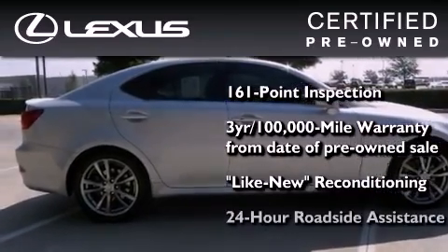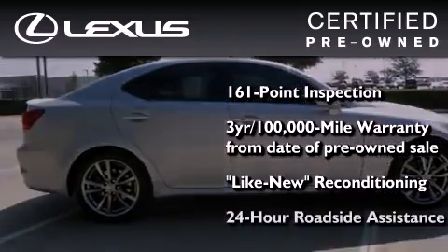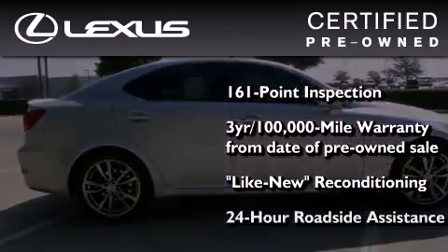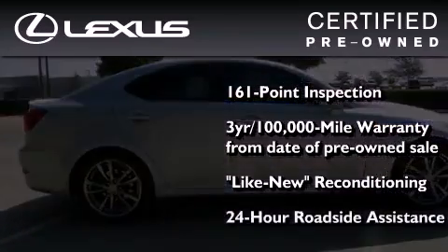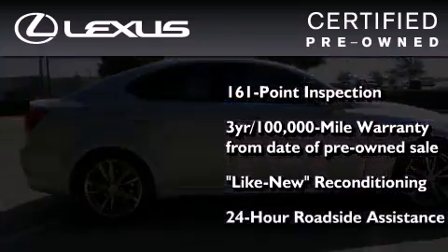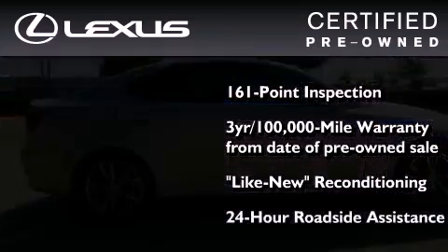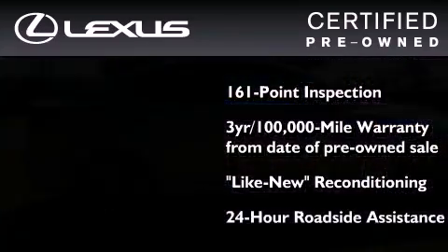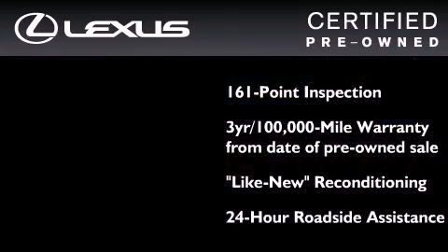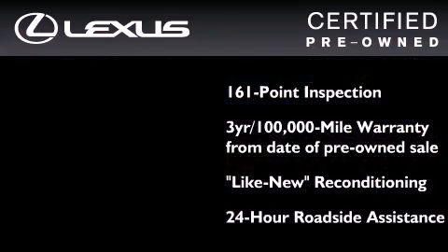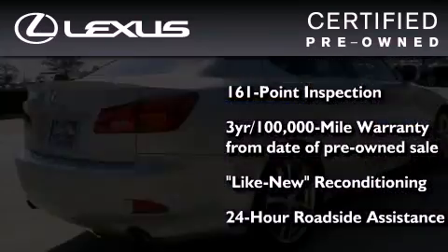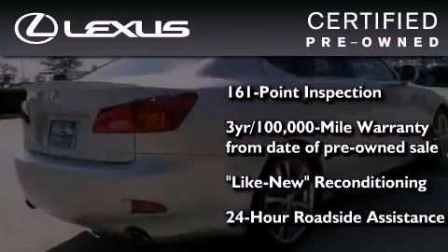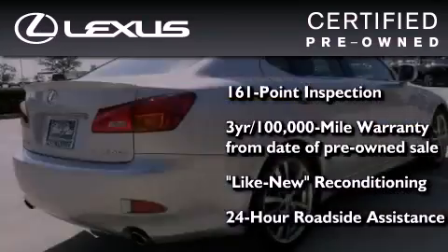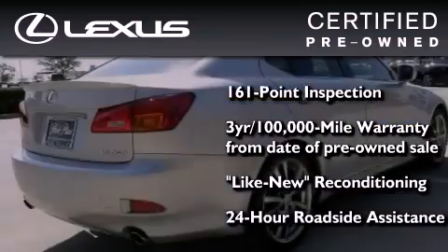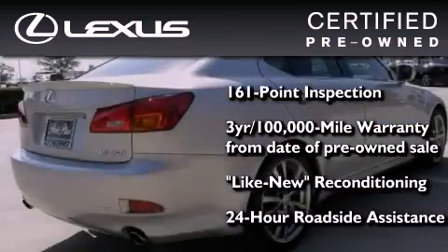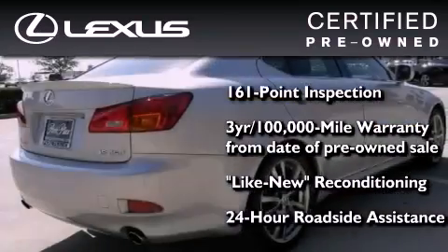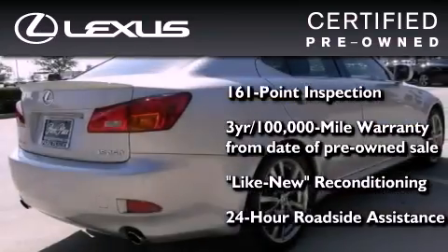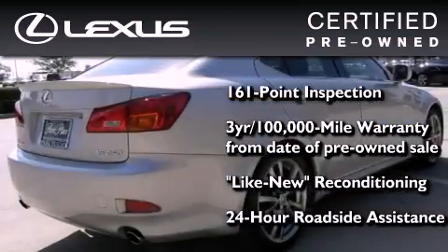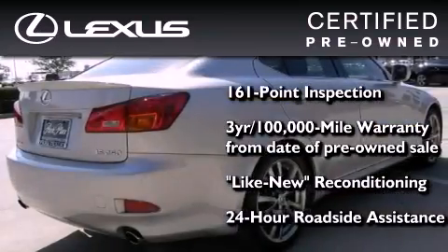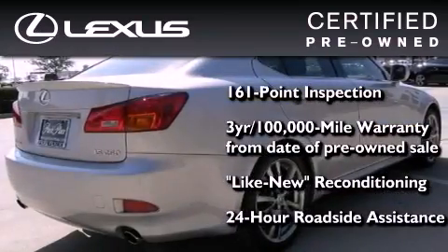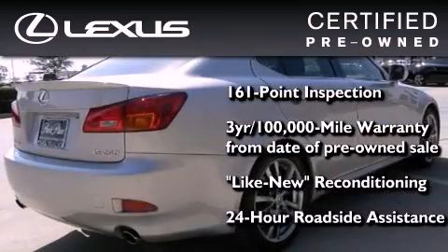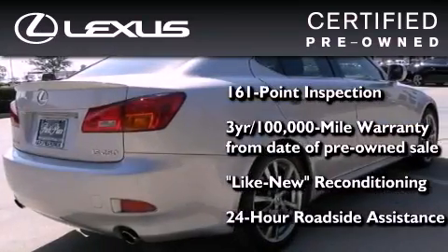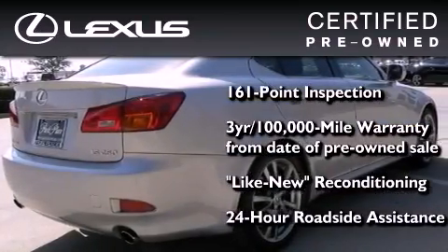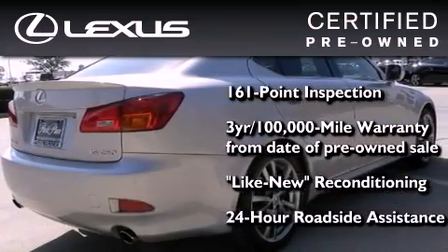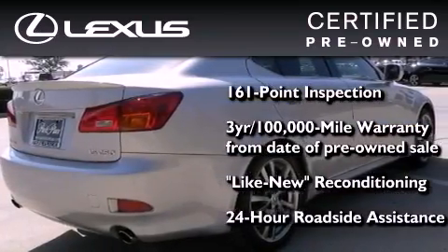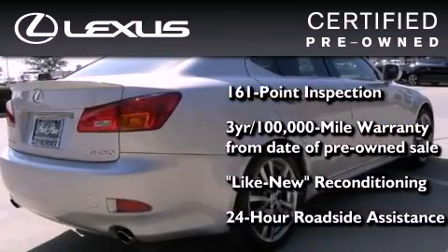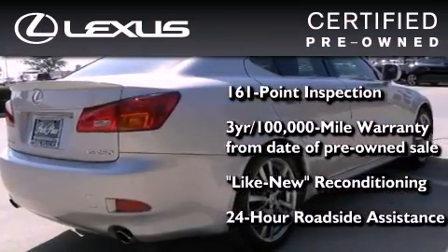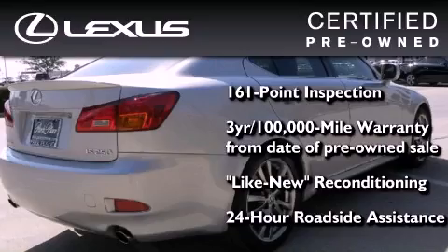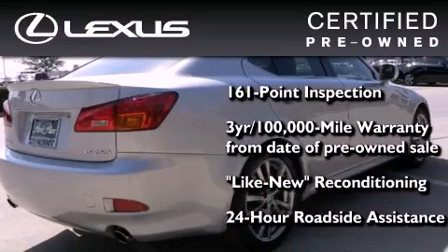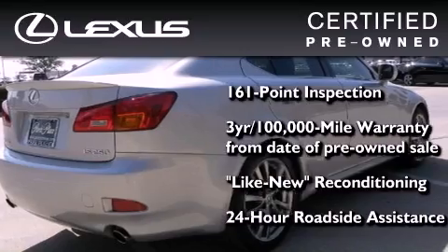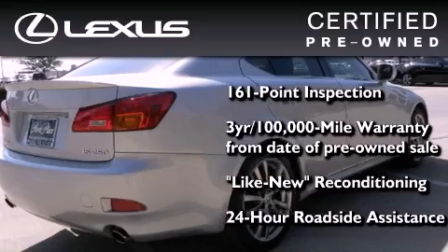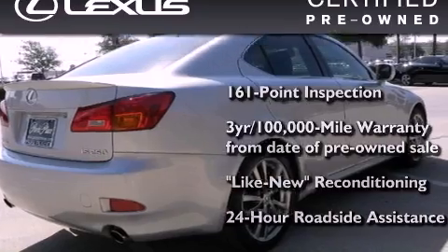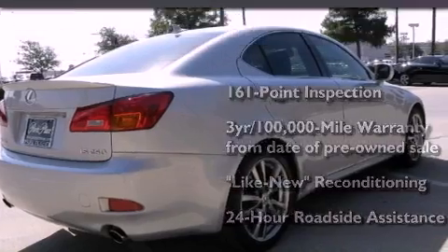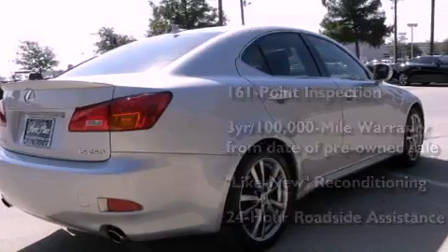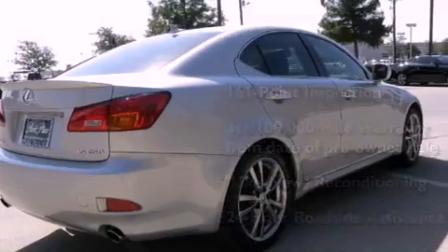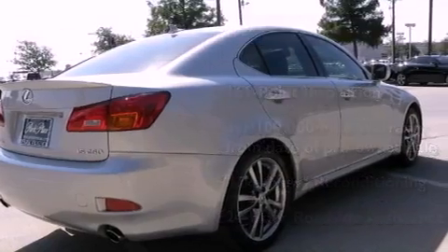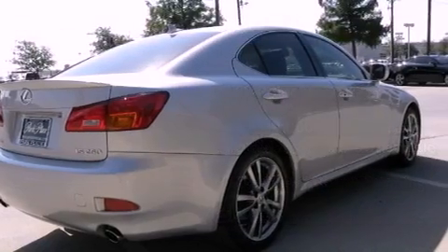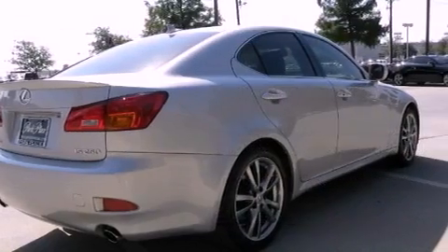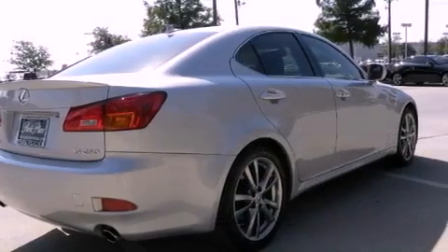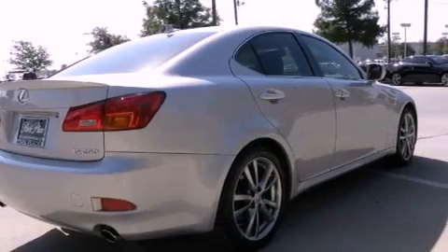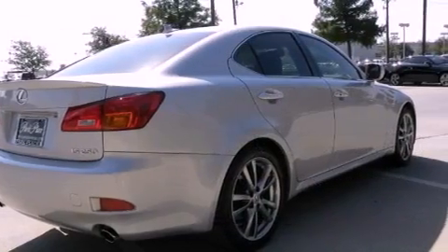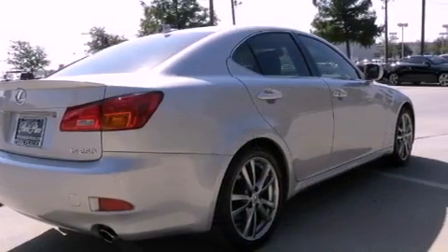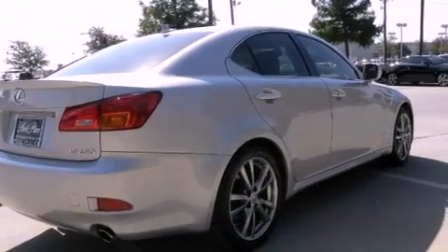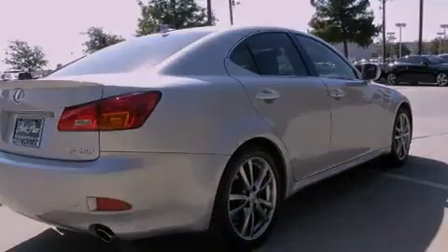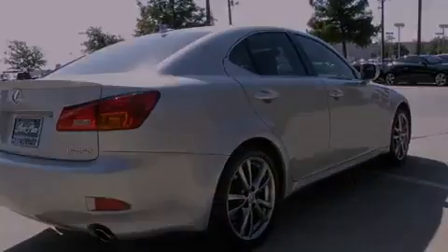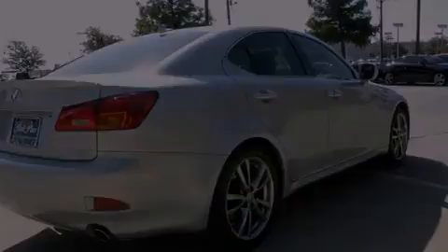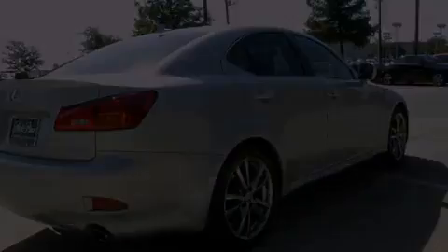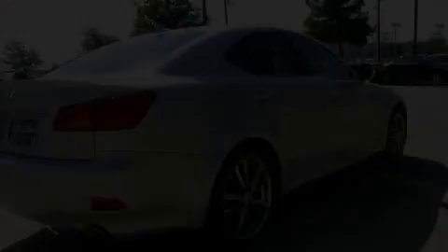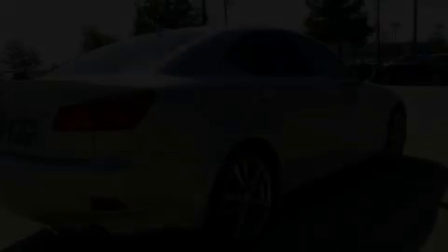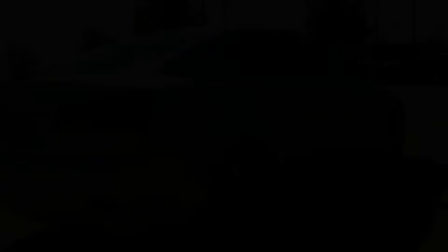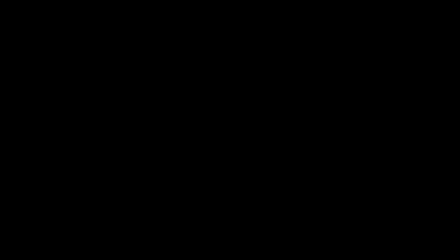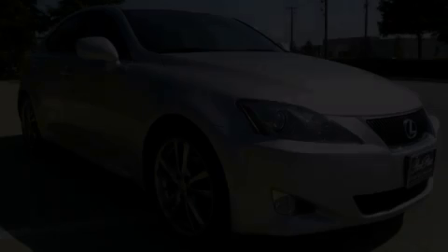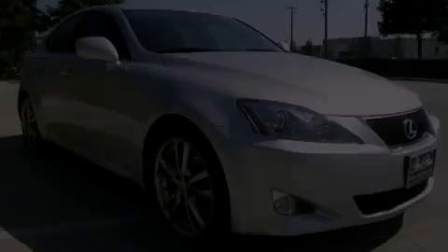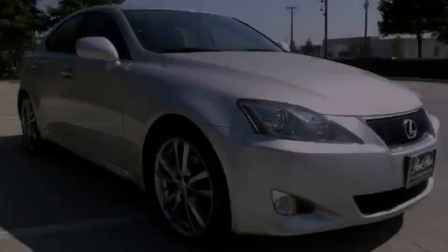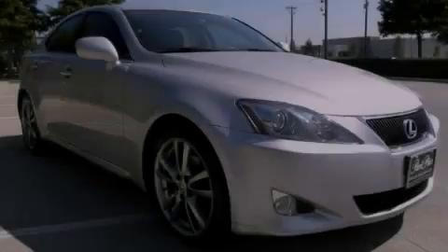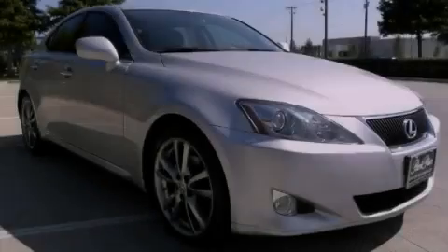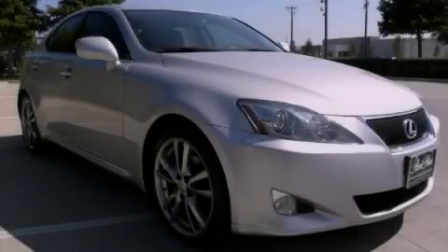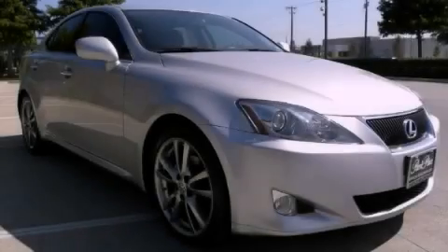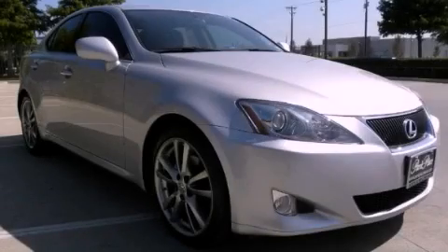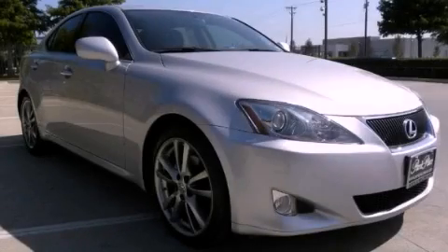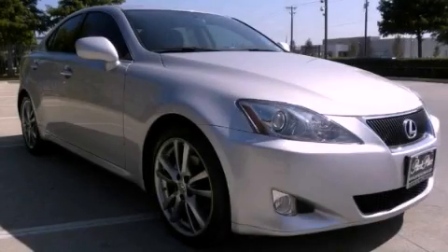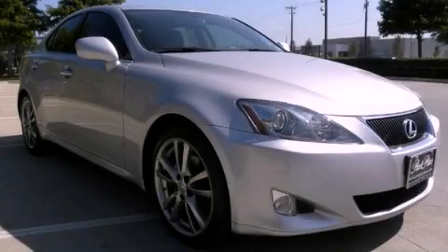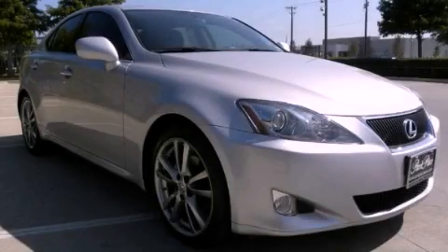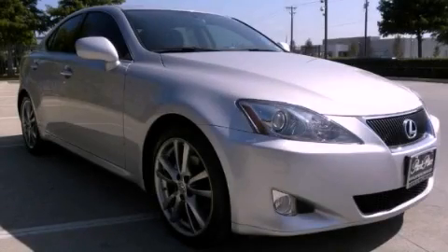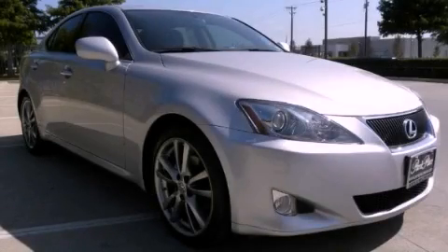It isn't new and it isn't used. It's in a special category all its own. Please call today to reserve this vehicle for a test drive.